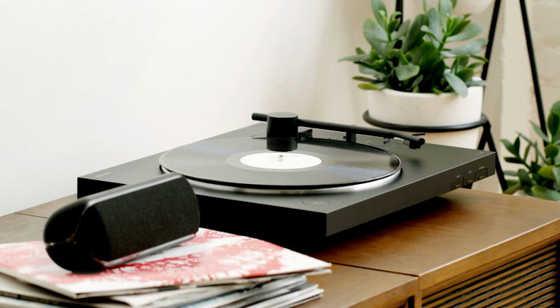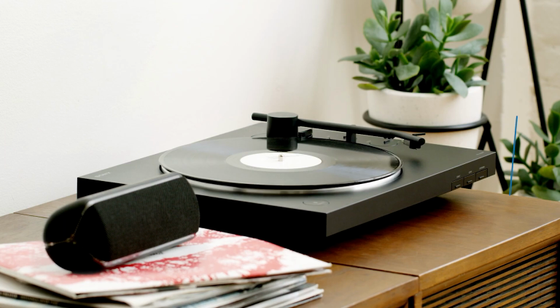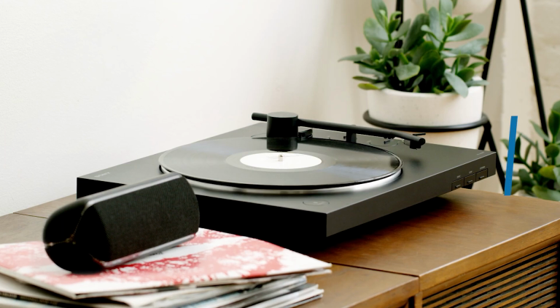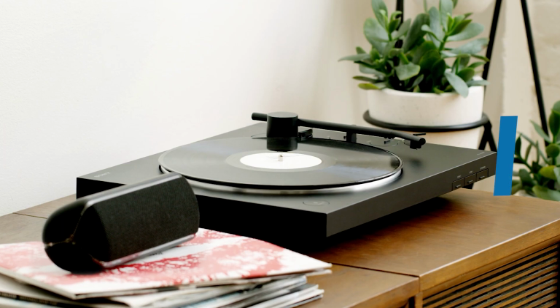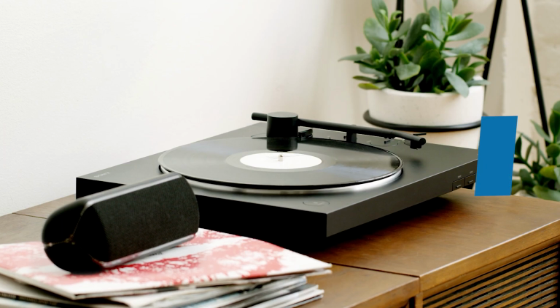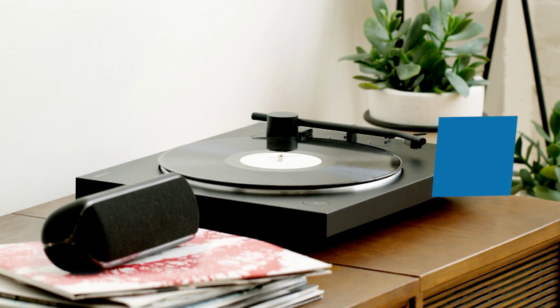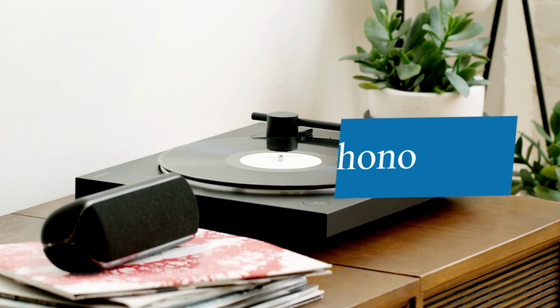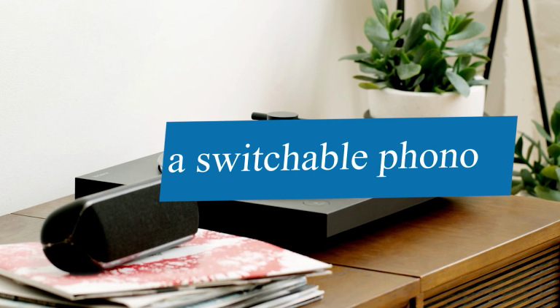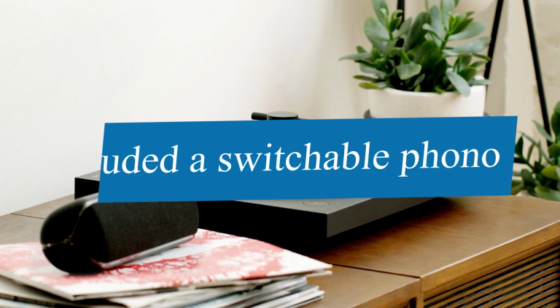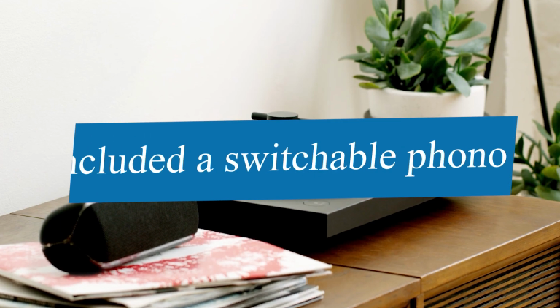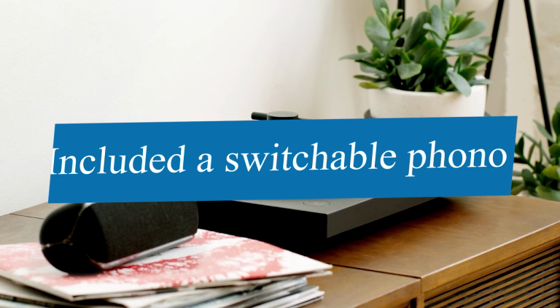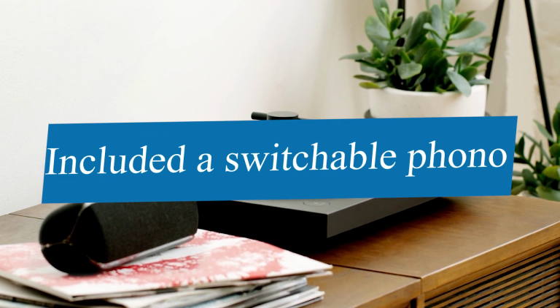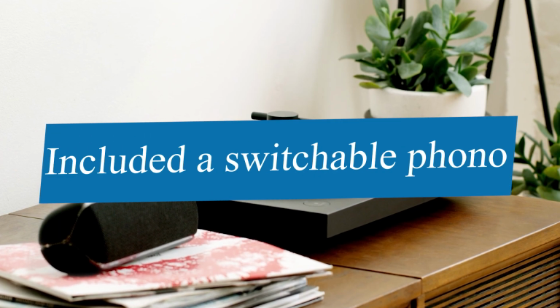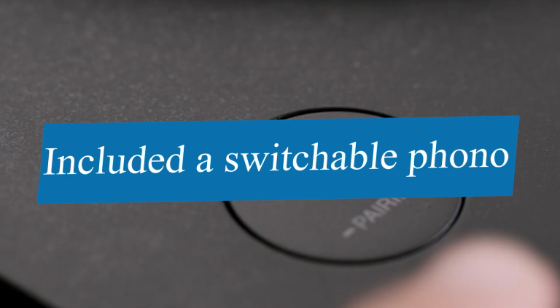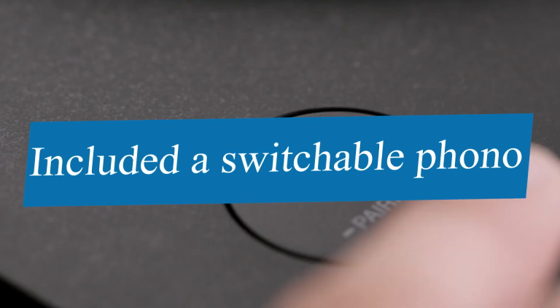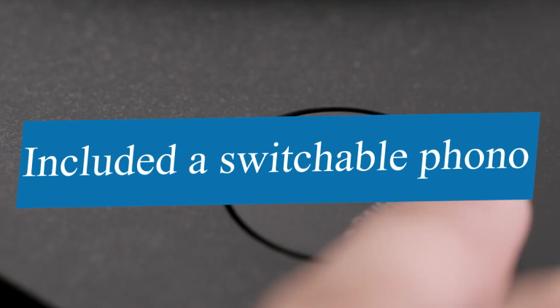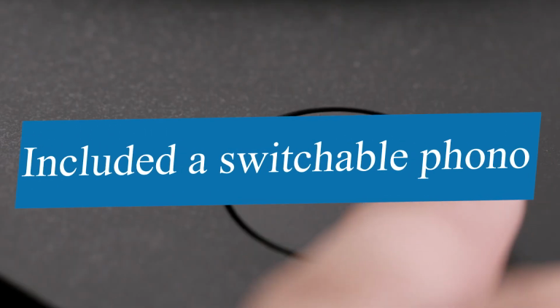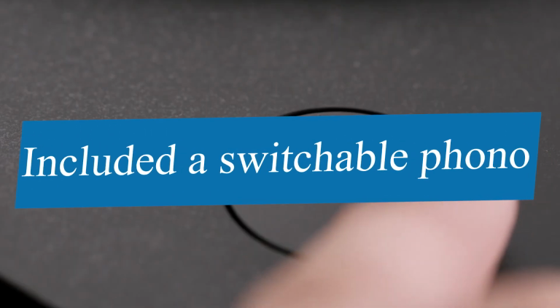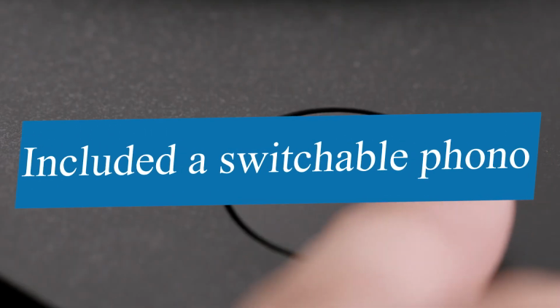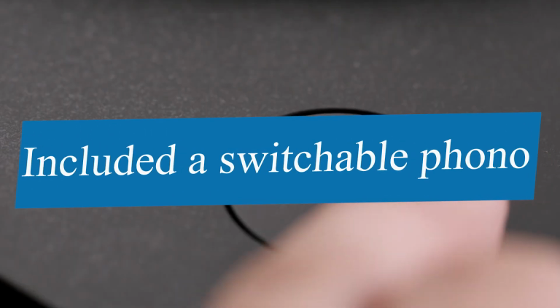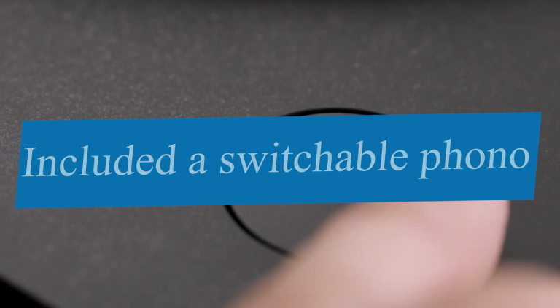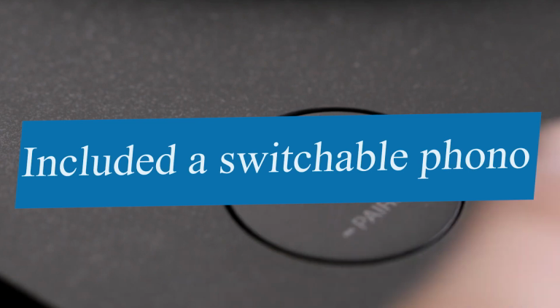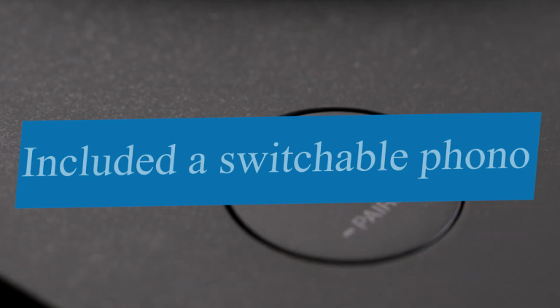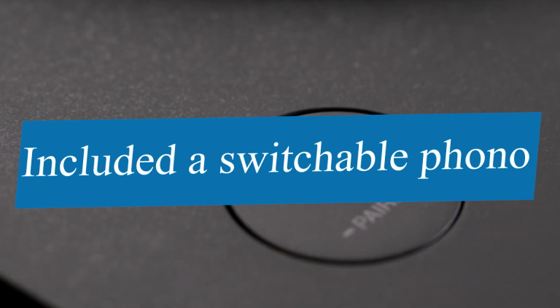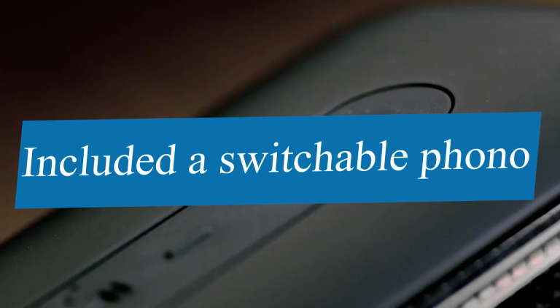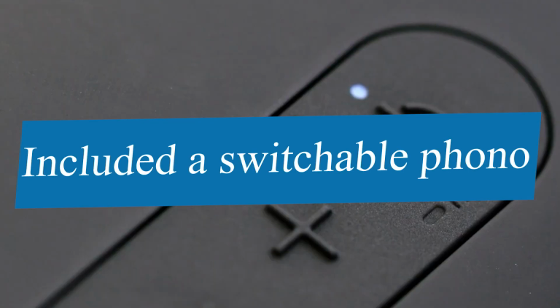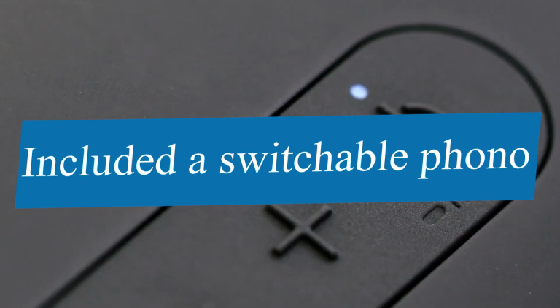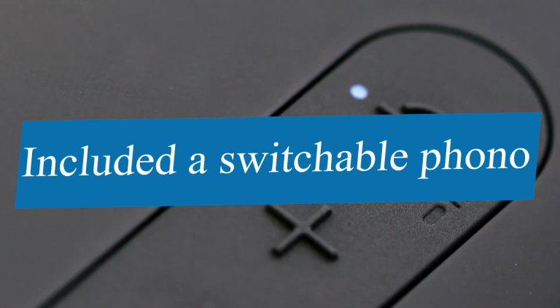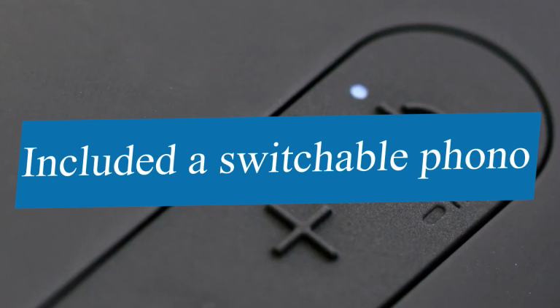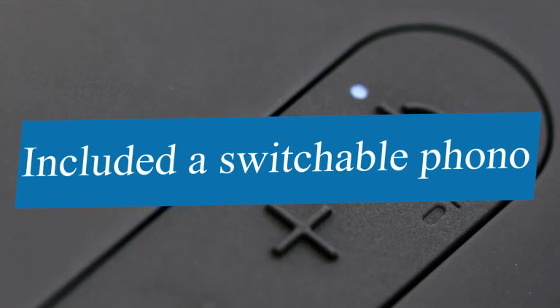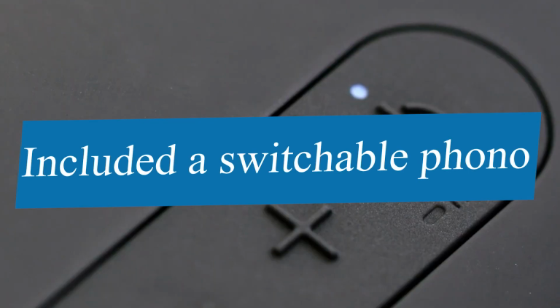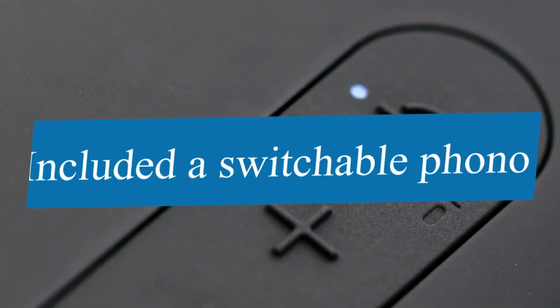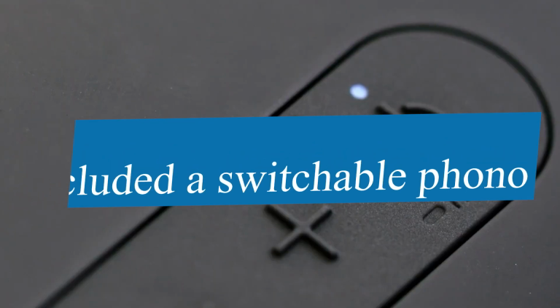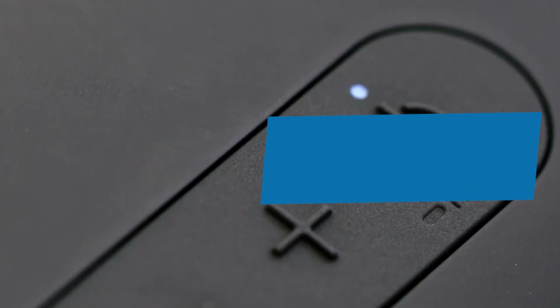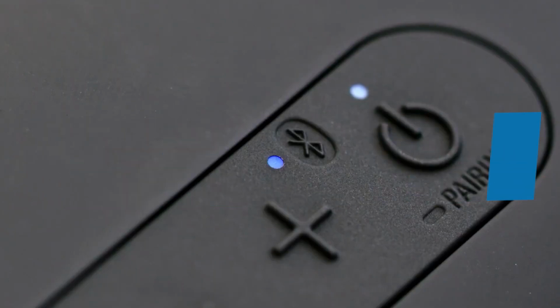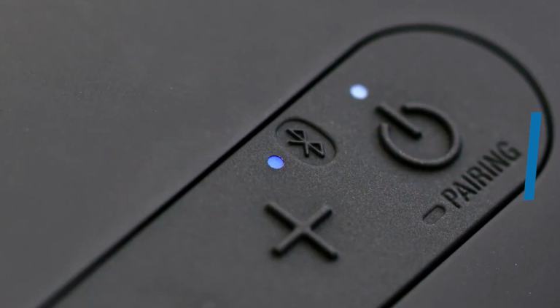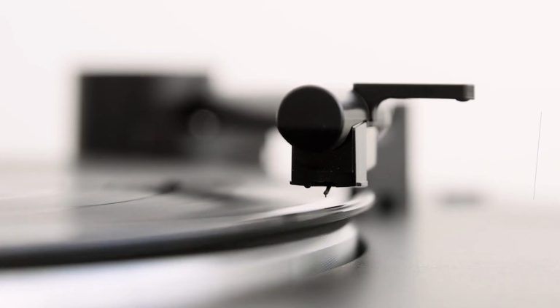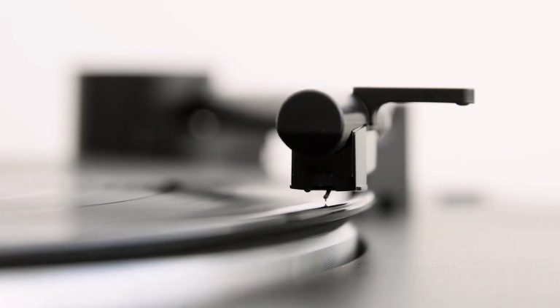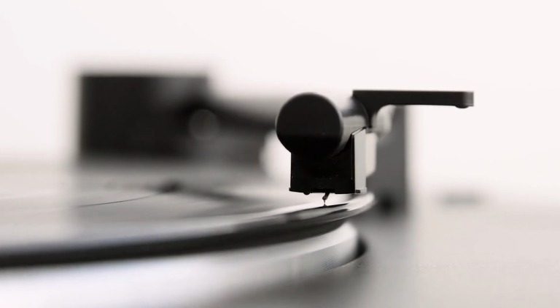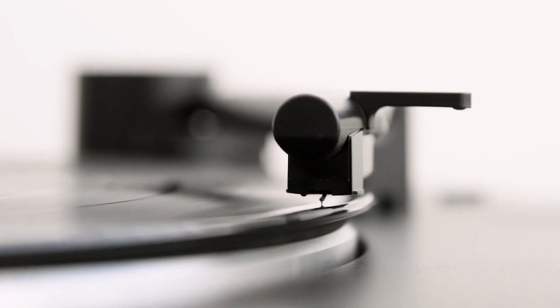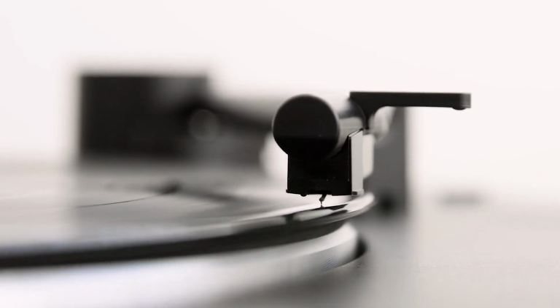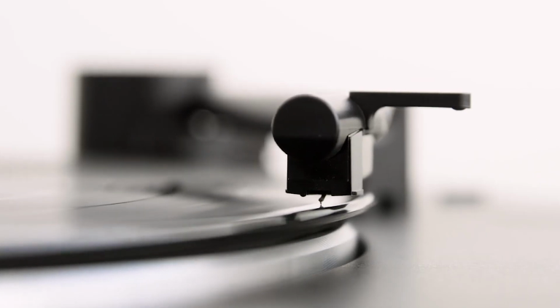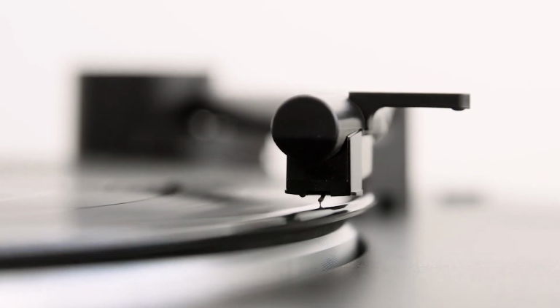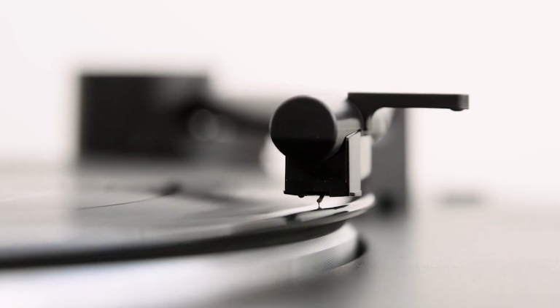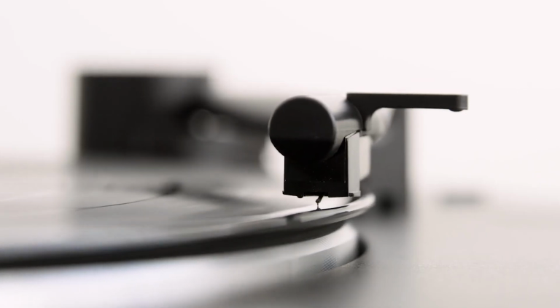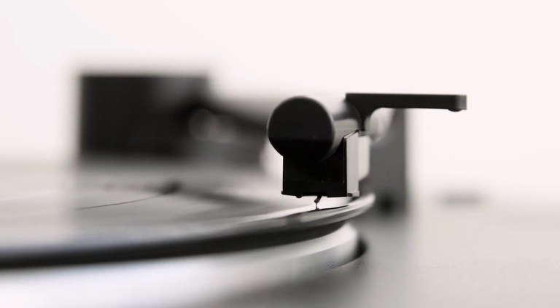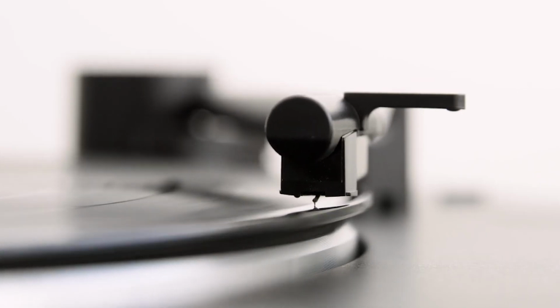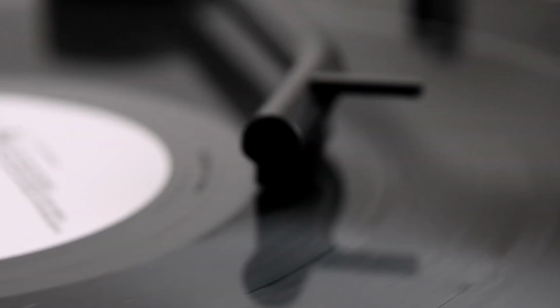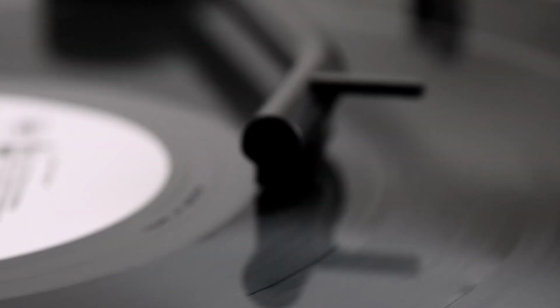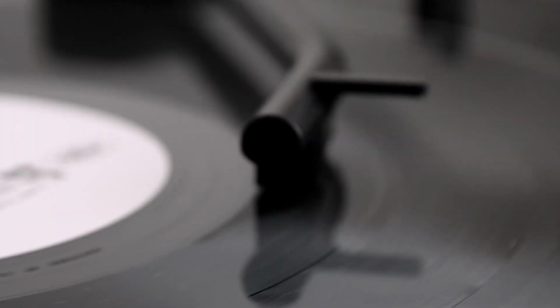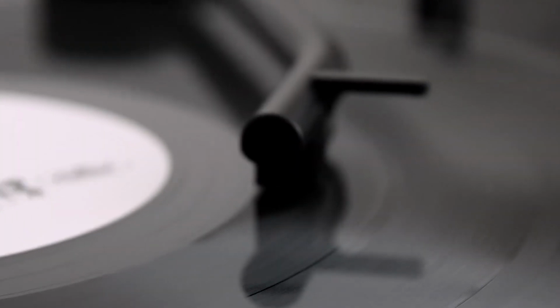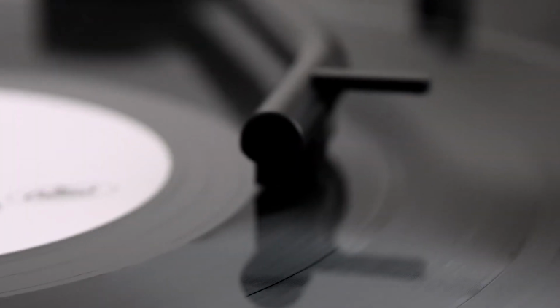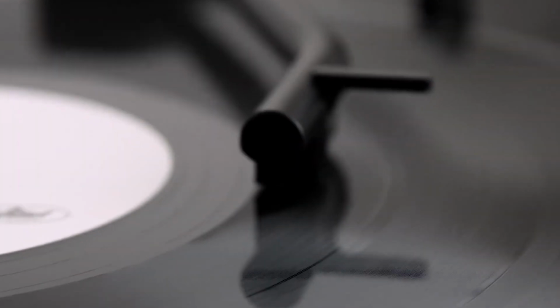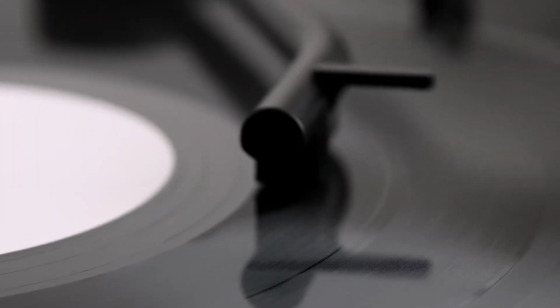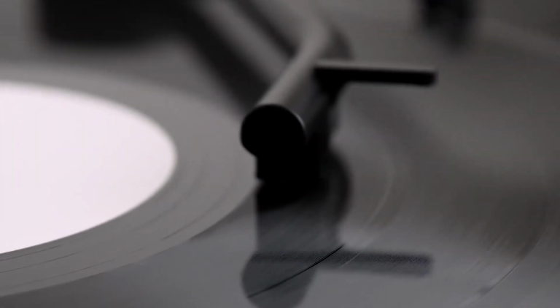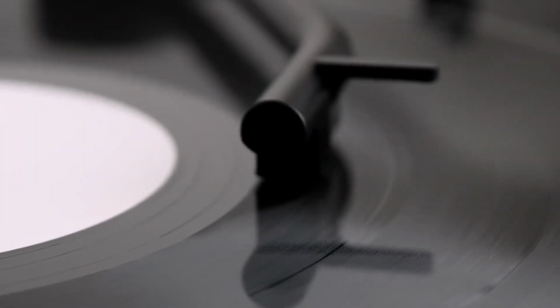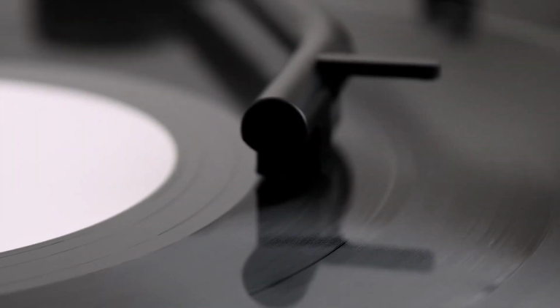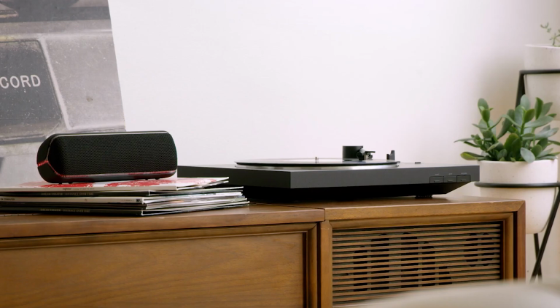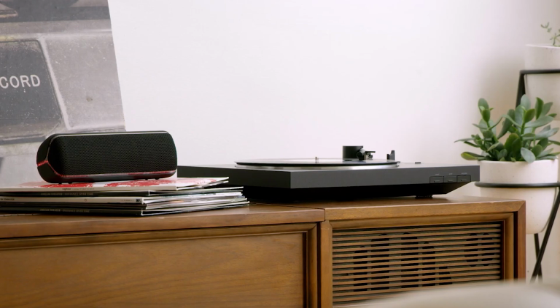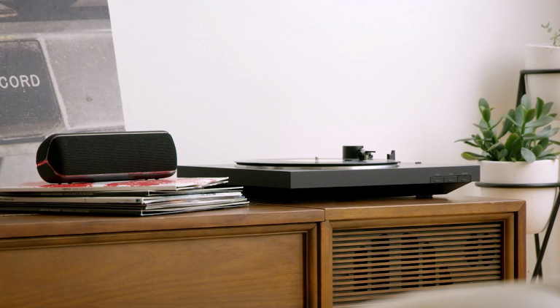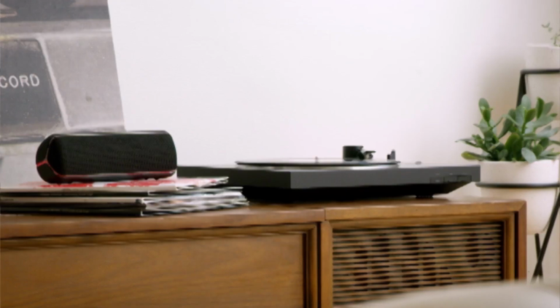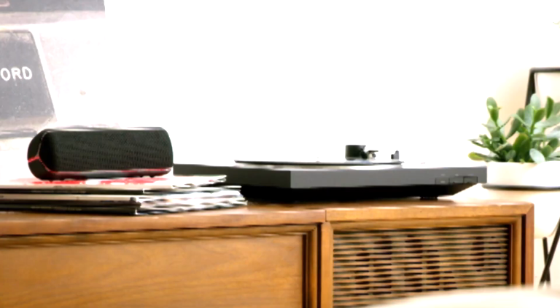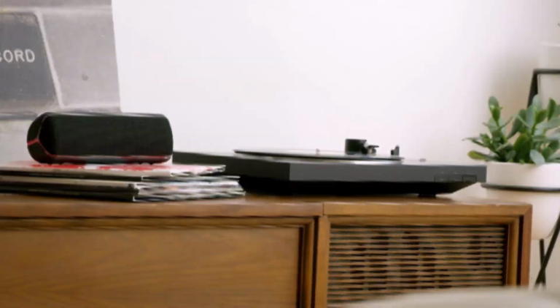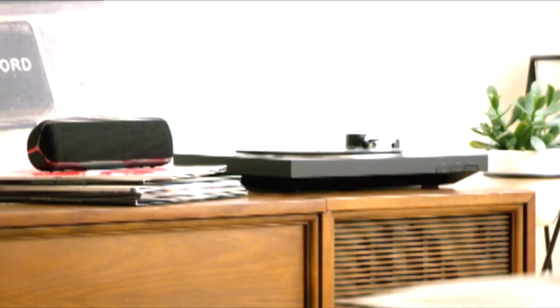It has also included a switchable phono mount that has three different pre-gain settings, allowing you to customize the headroom you're sending into your amp or speakers.